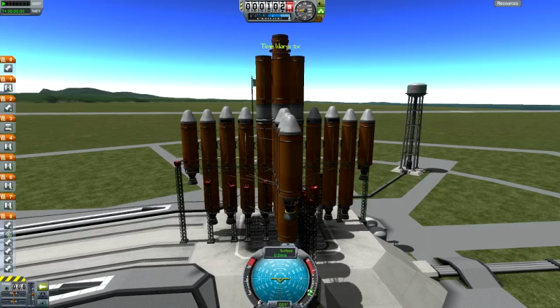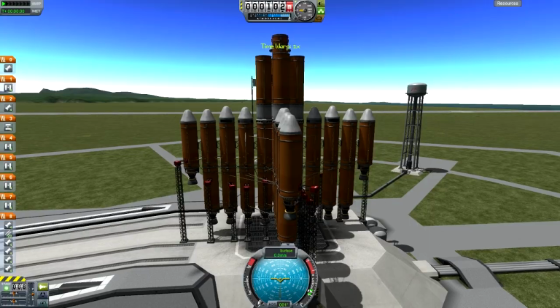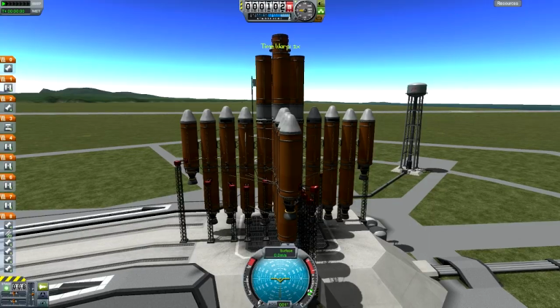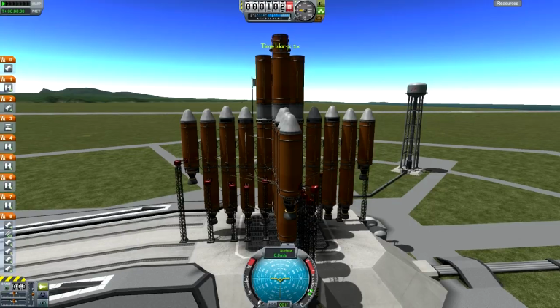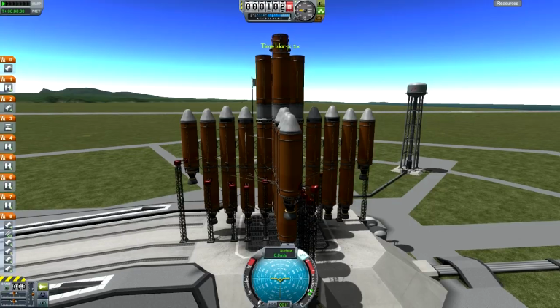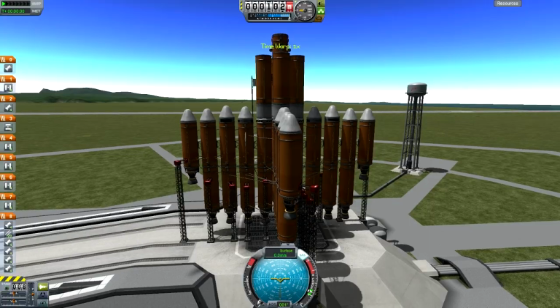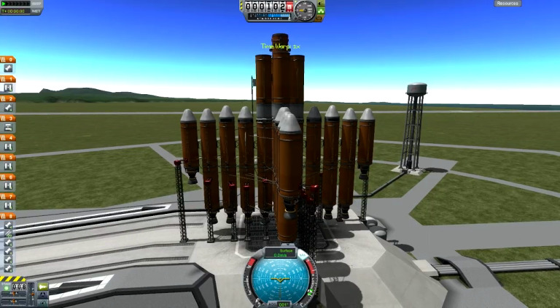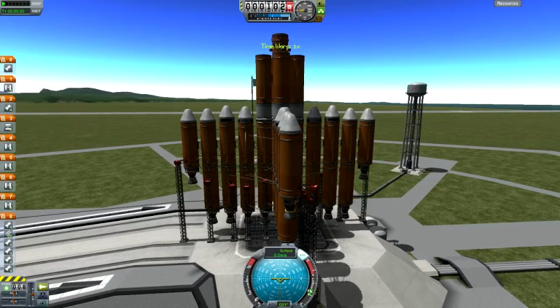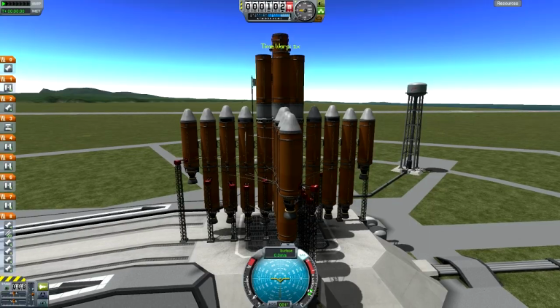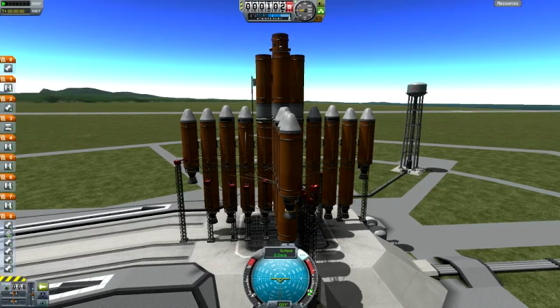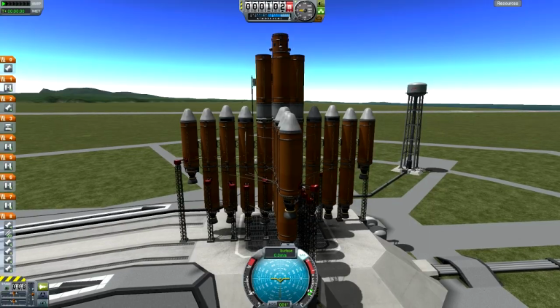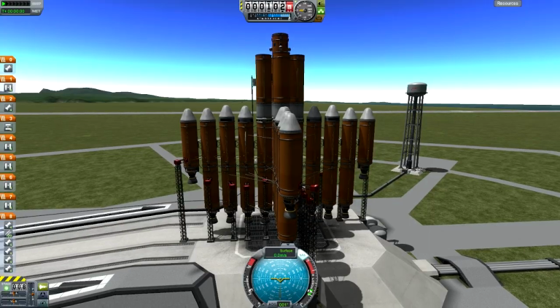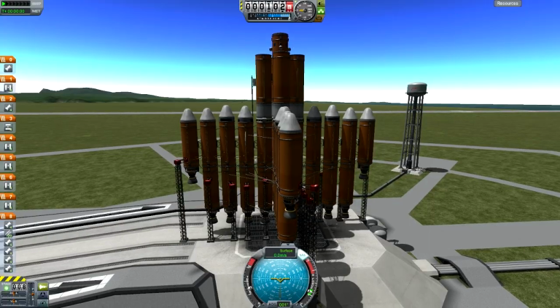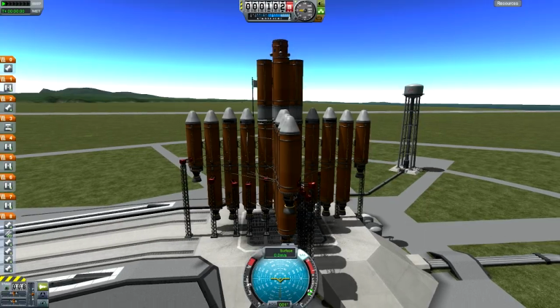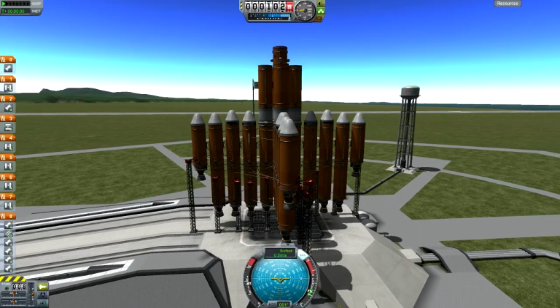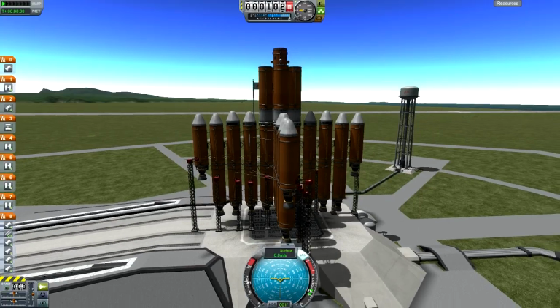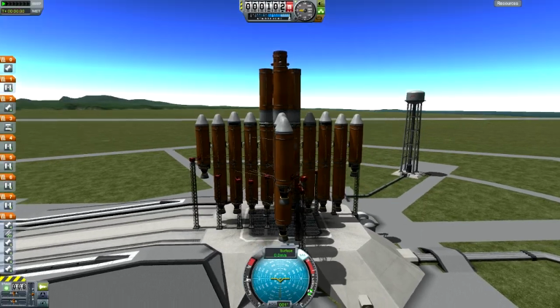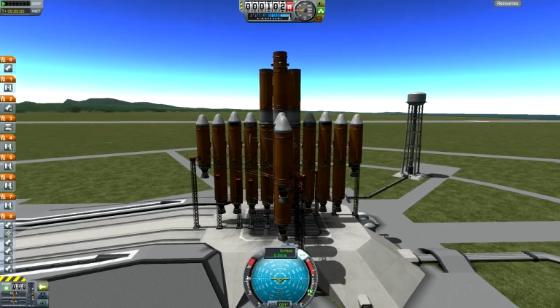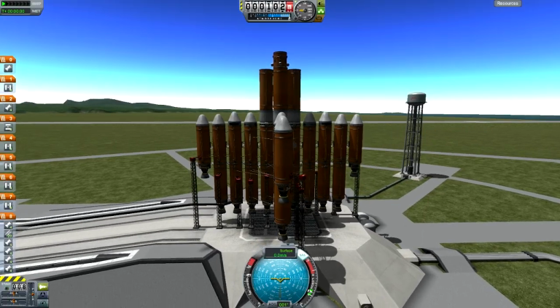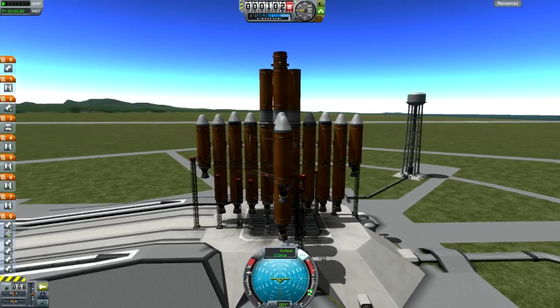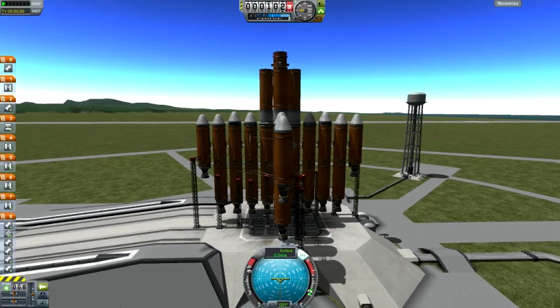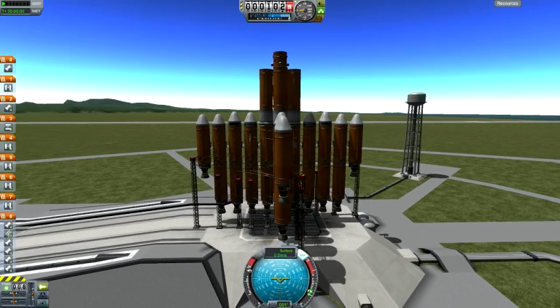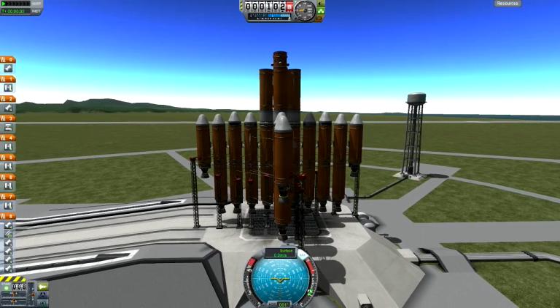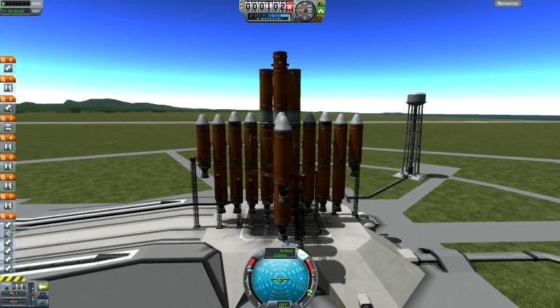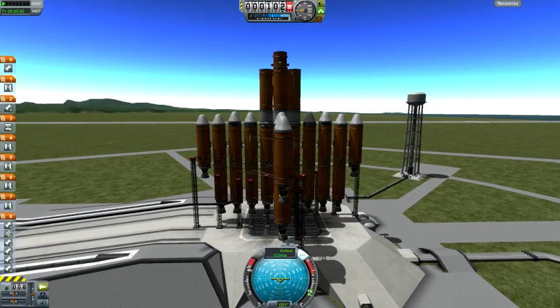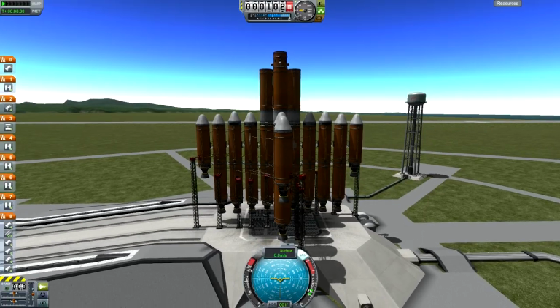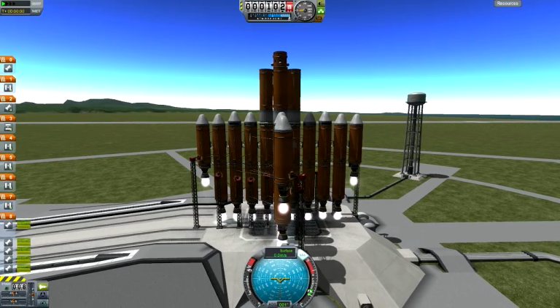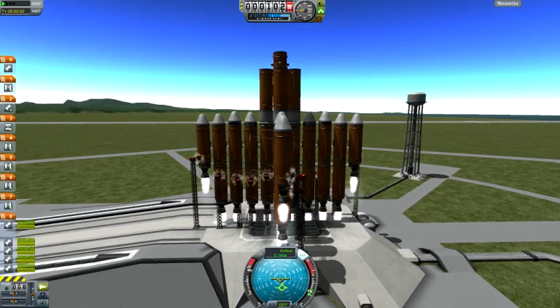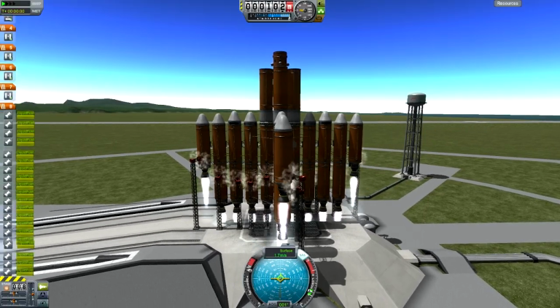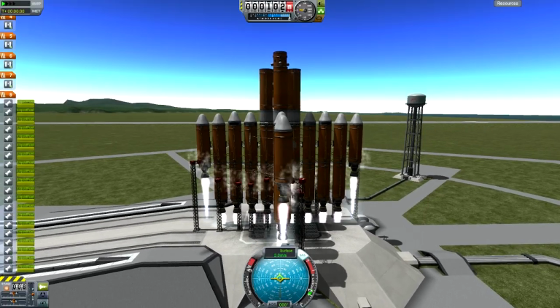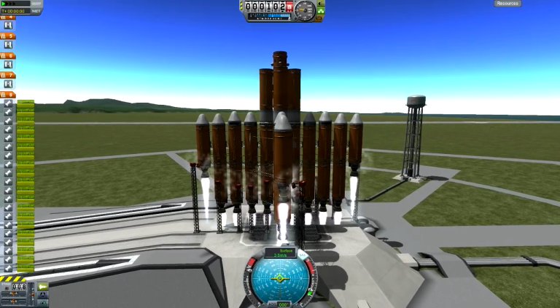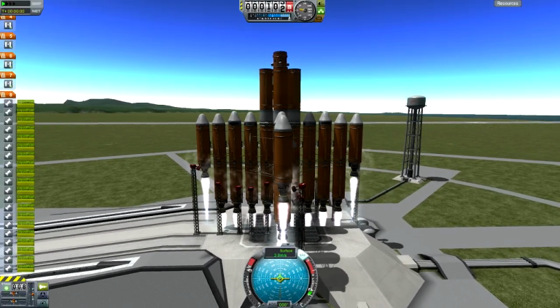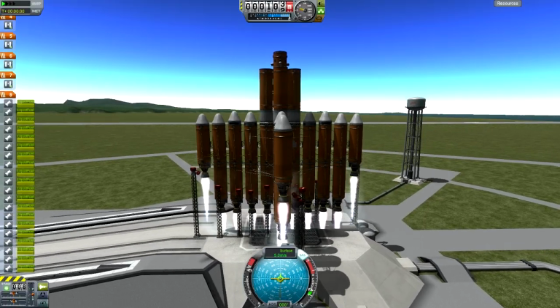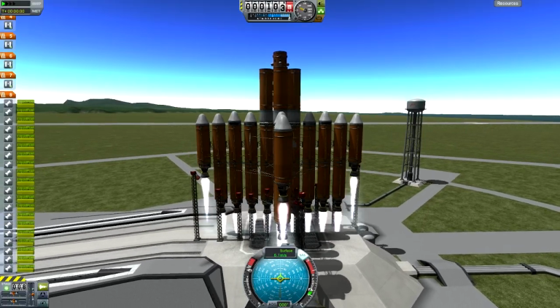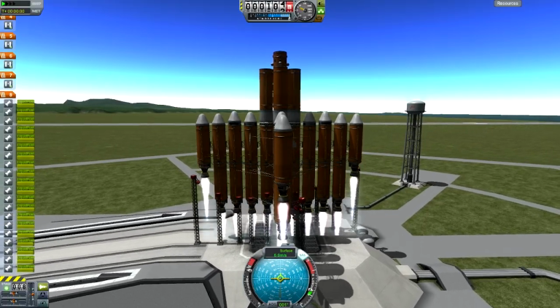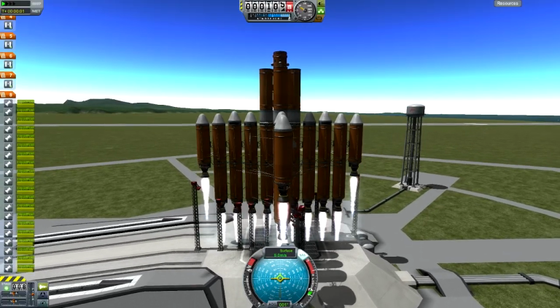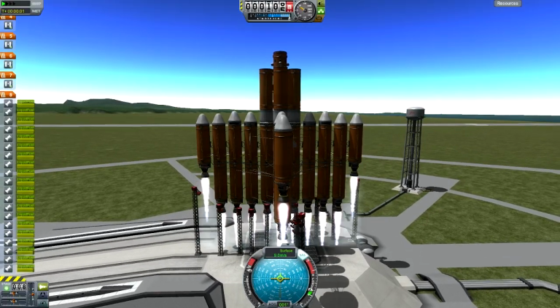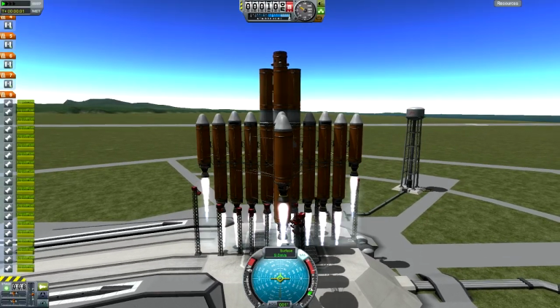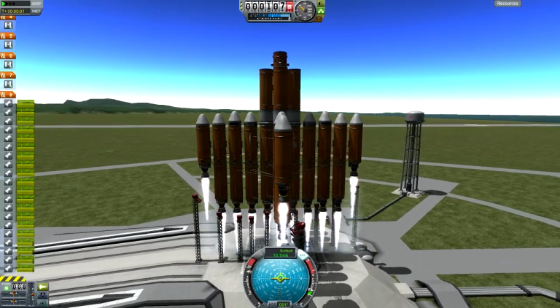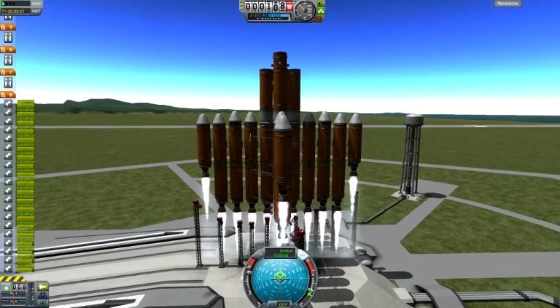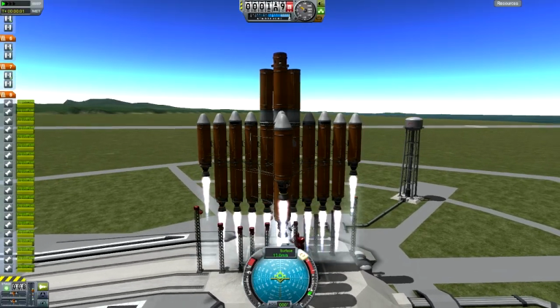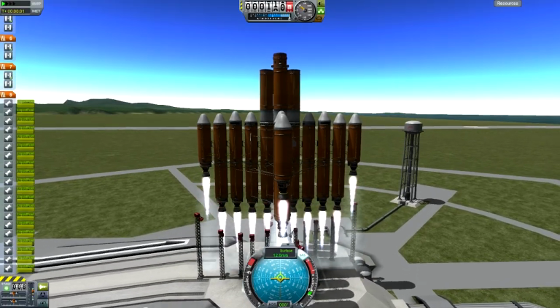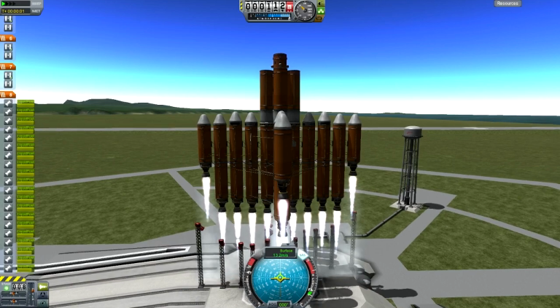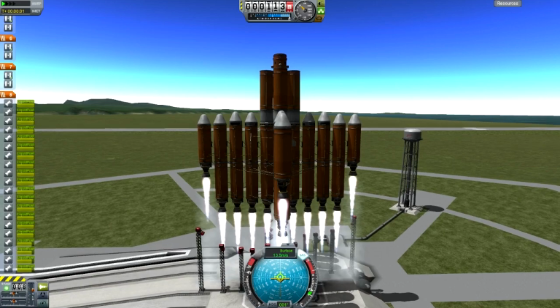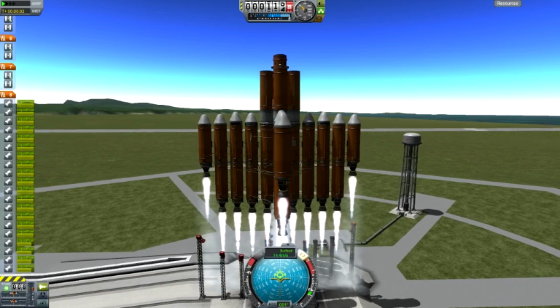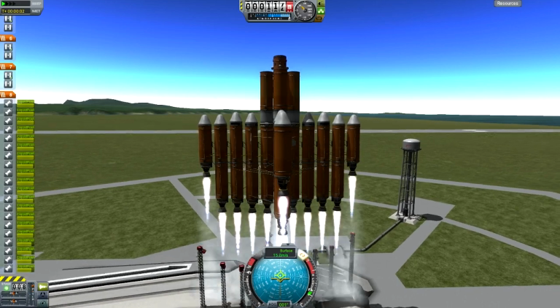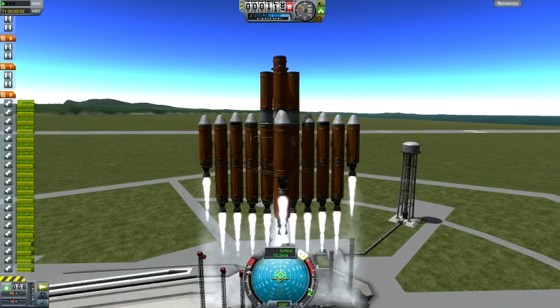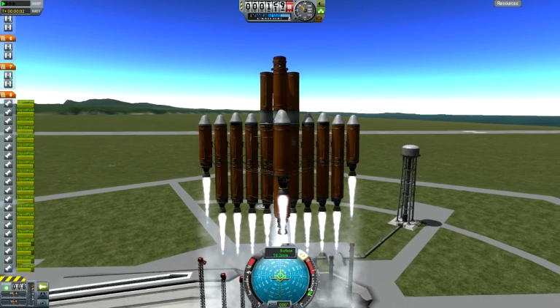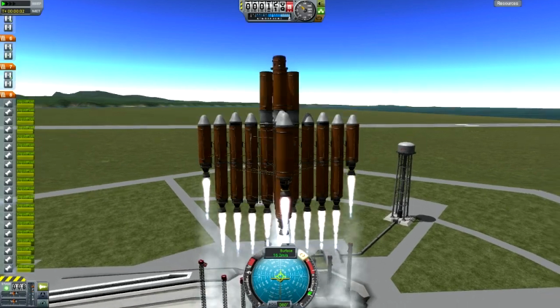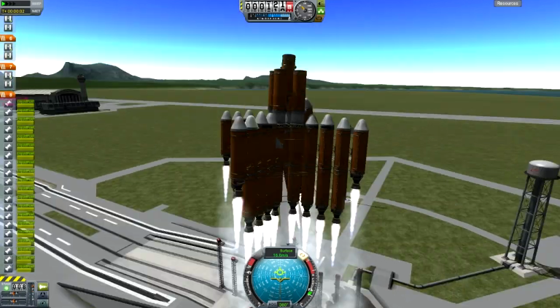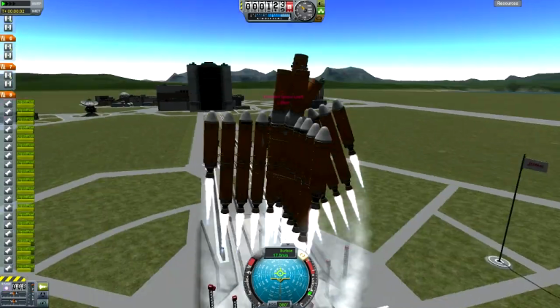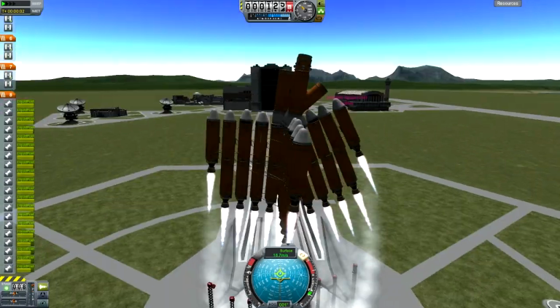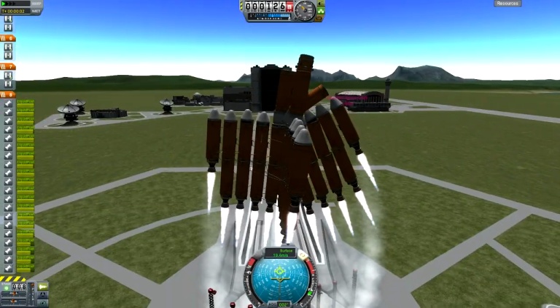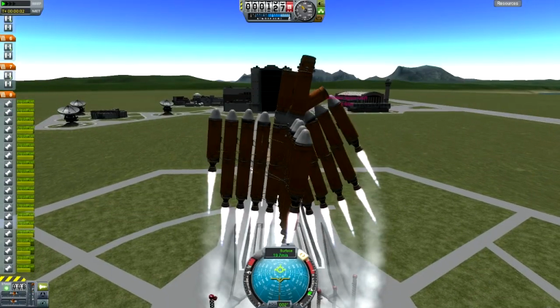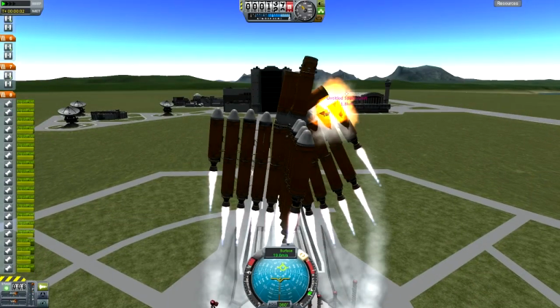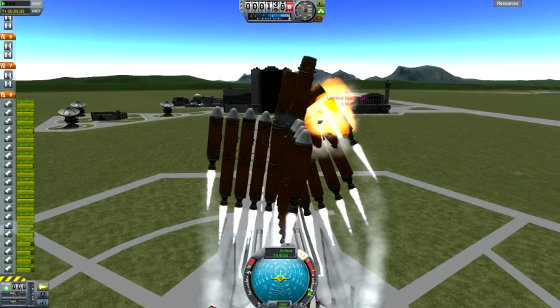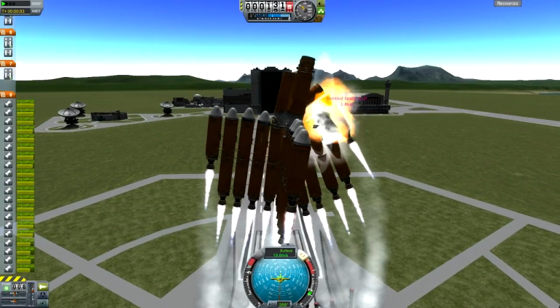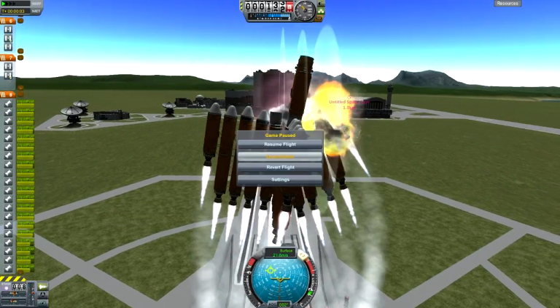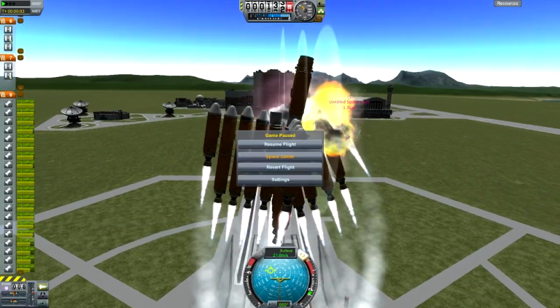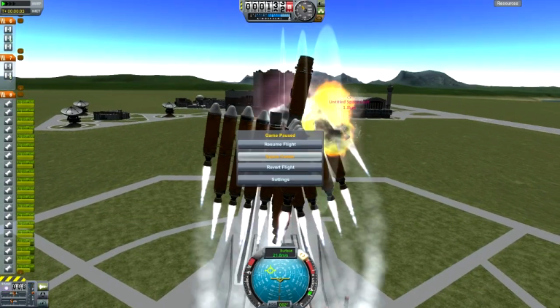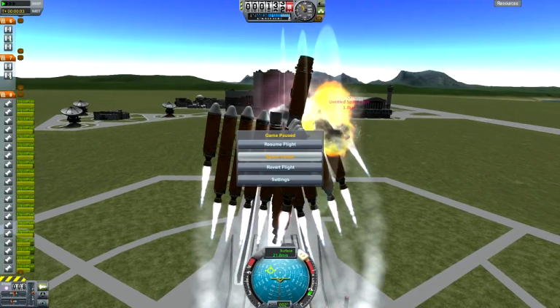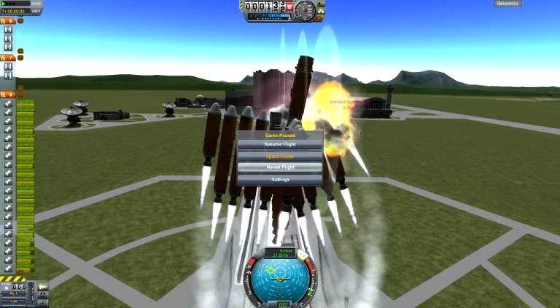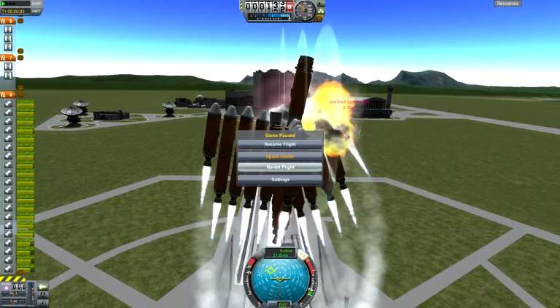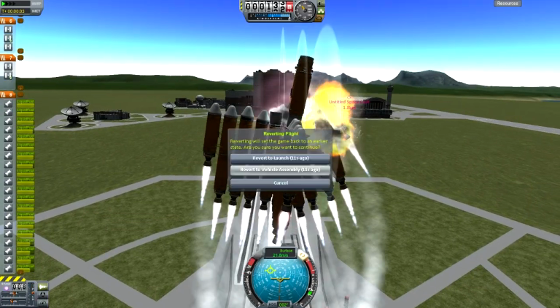Welcome back ladies and gentlemen, my name is Chris and today we're playing Kibble Space Program. This is Sun Station Episode 5: Interplanetary Docking.